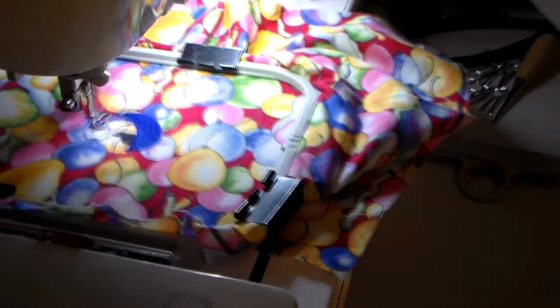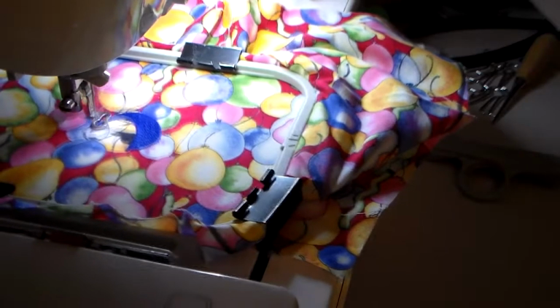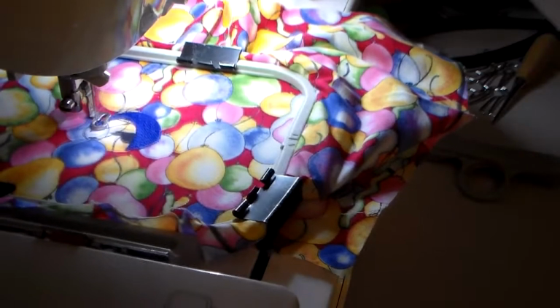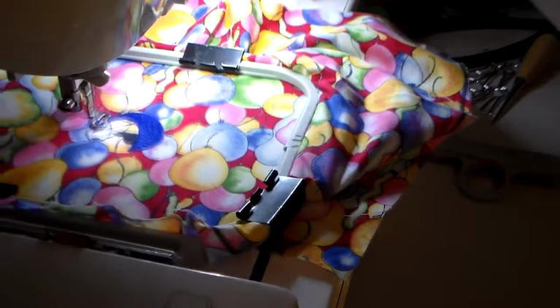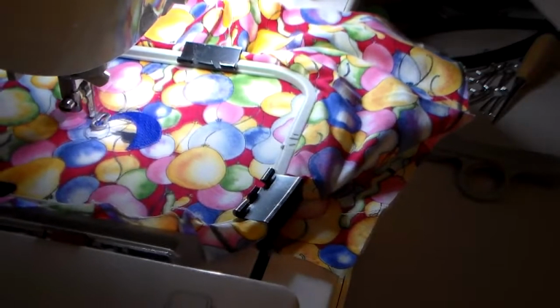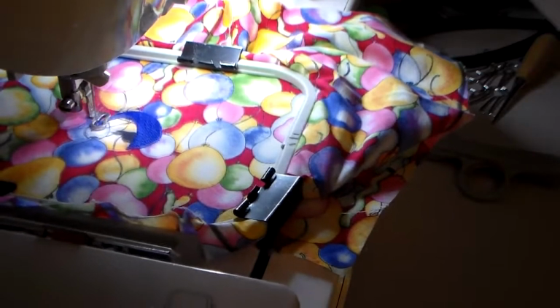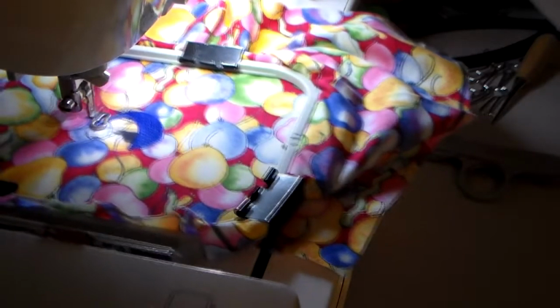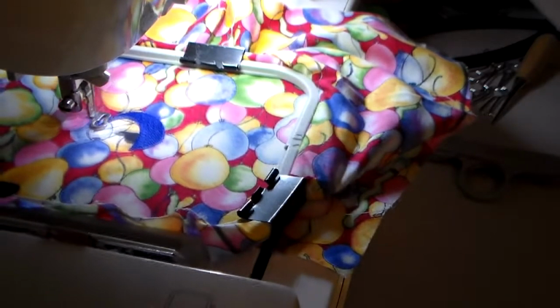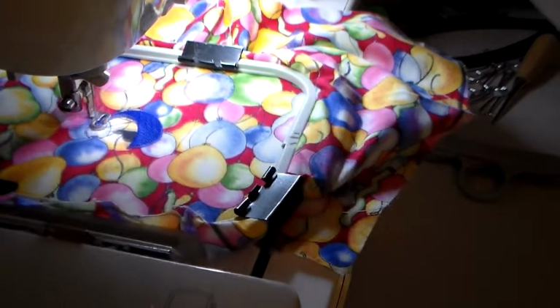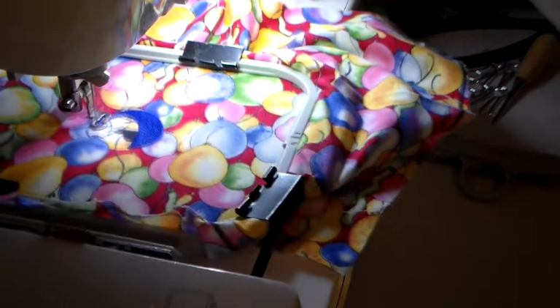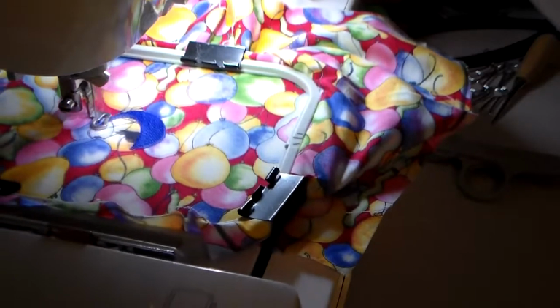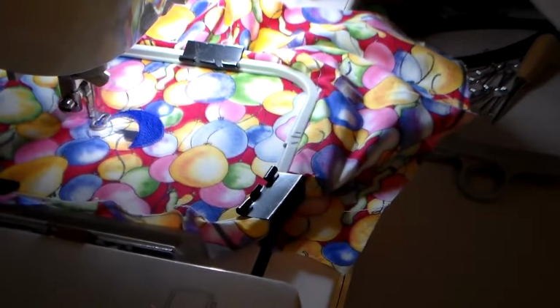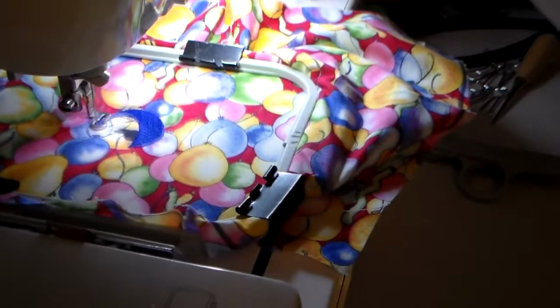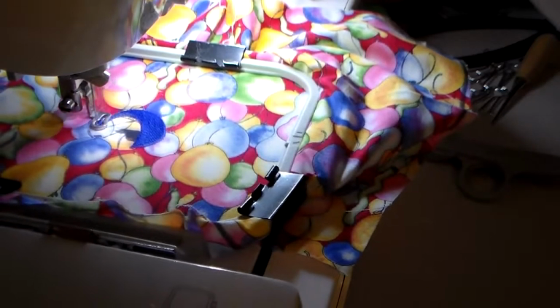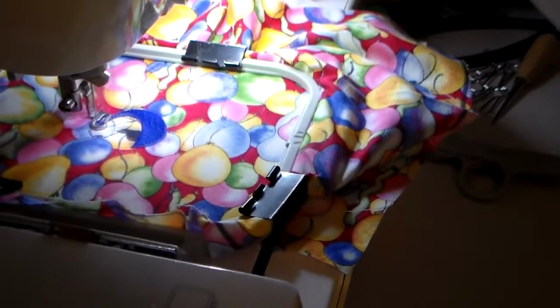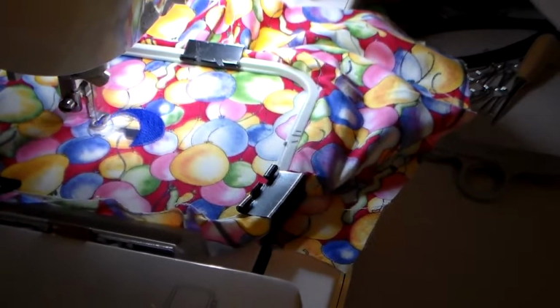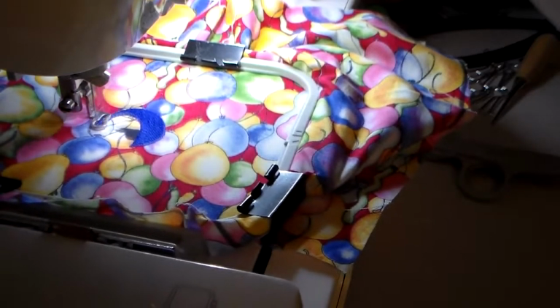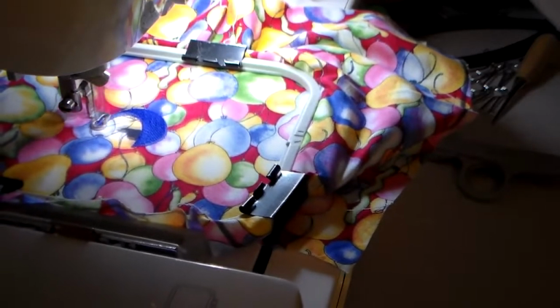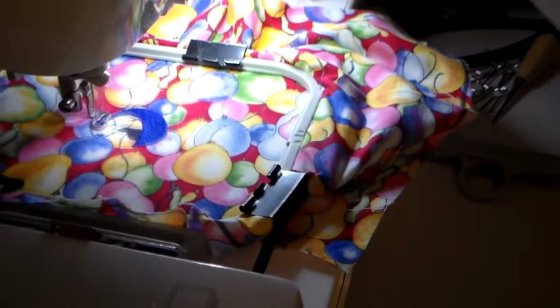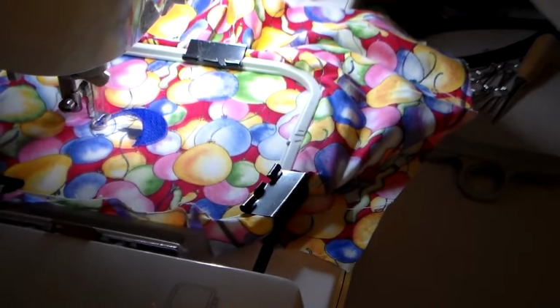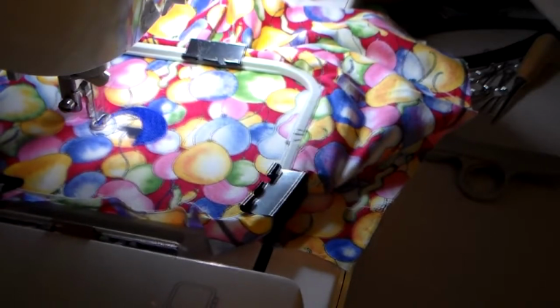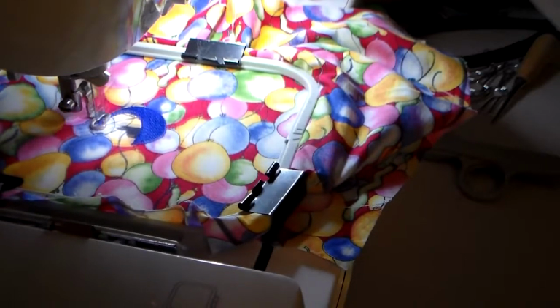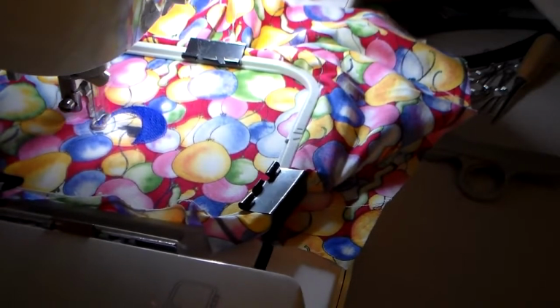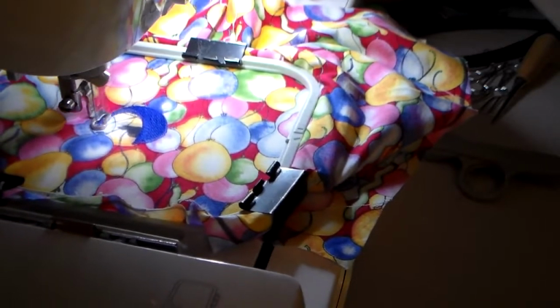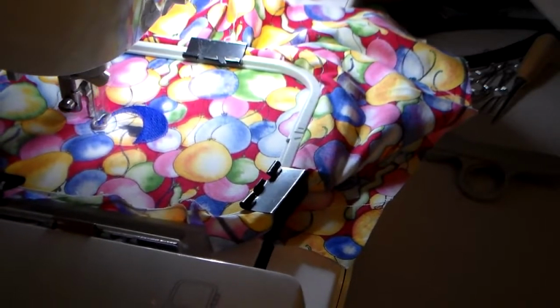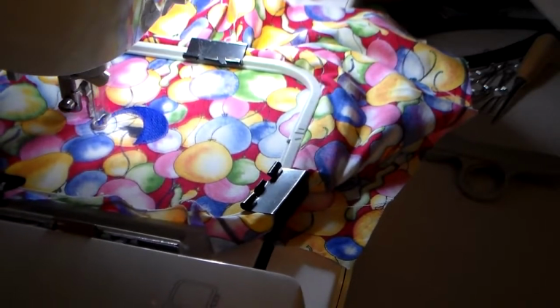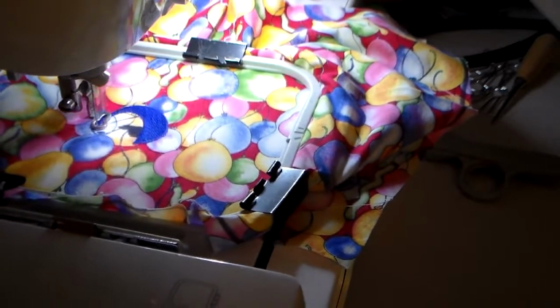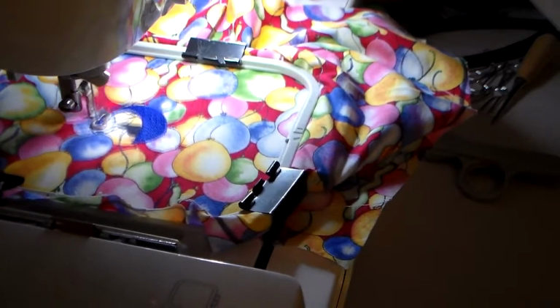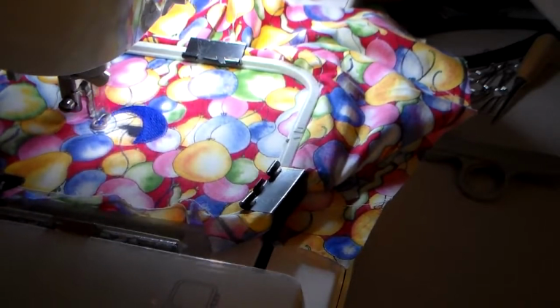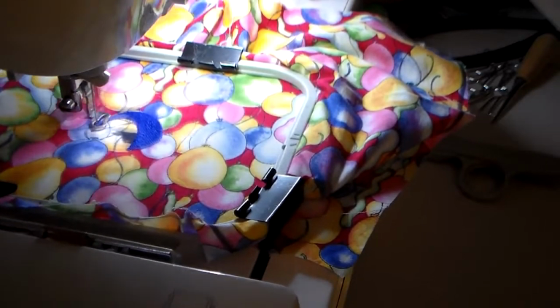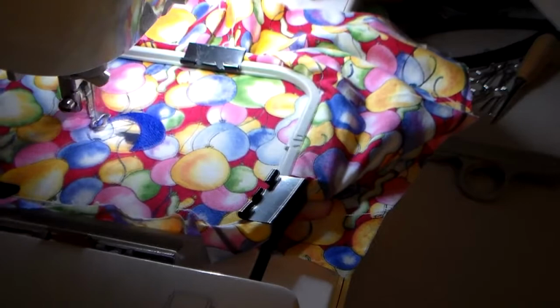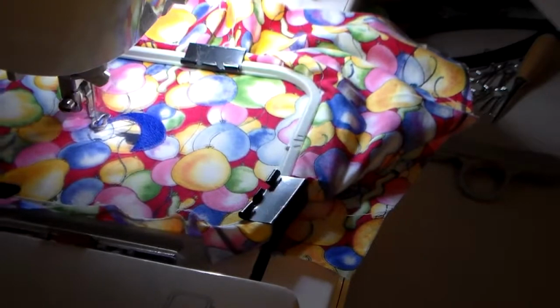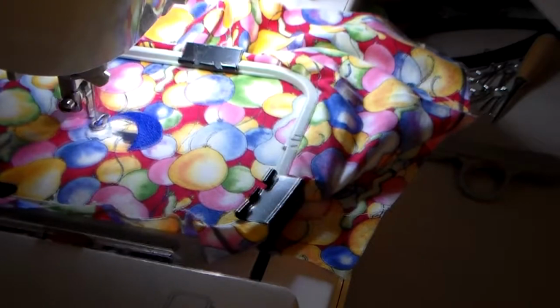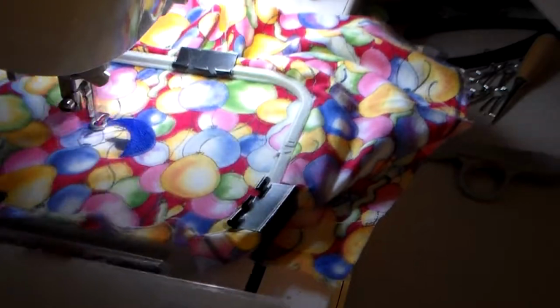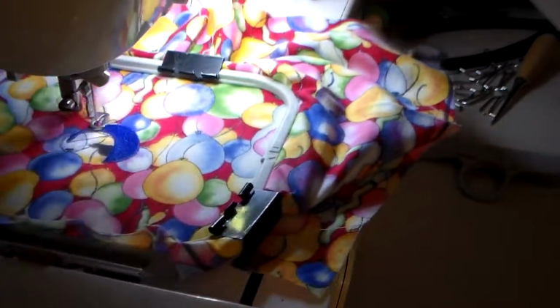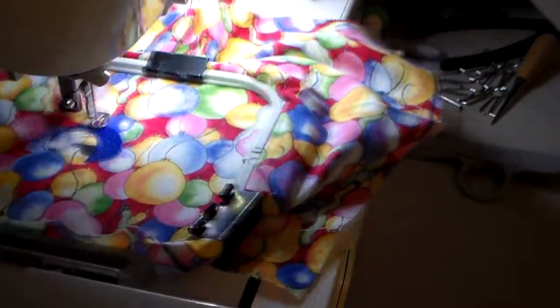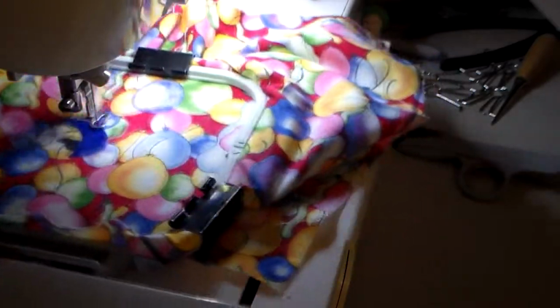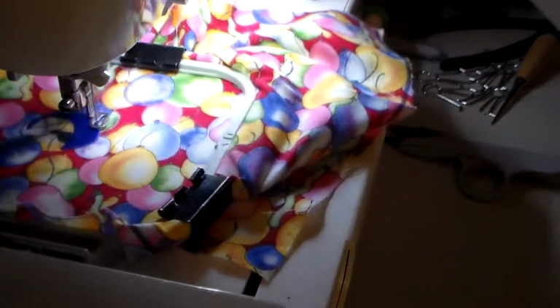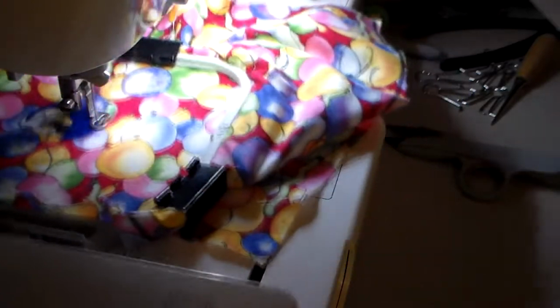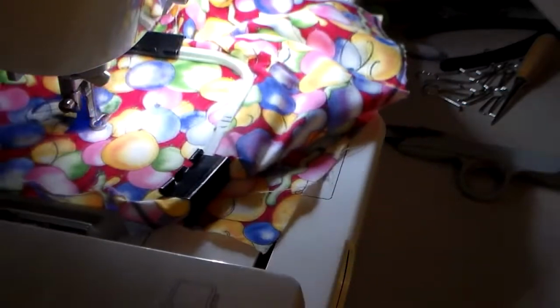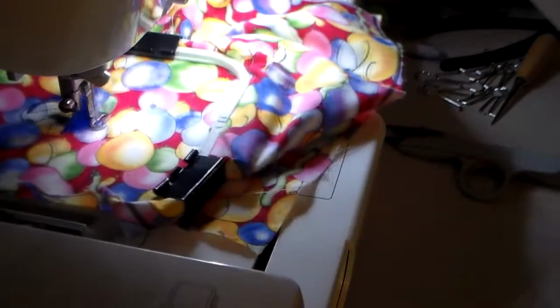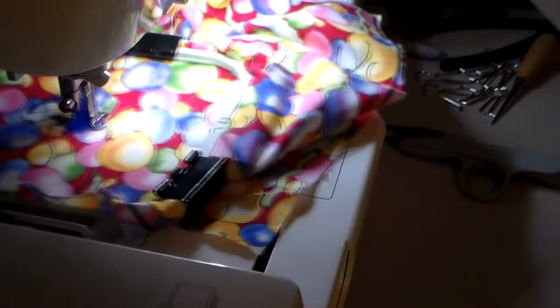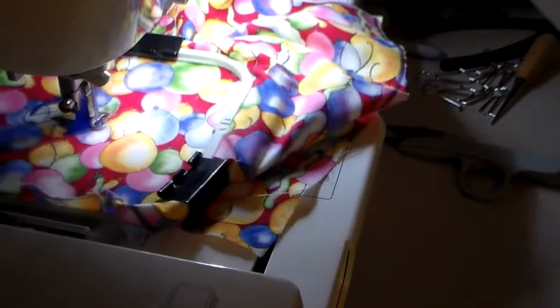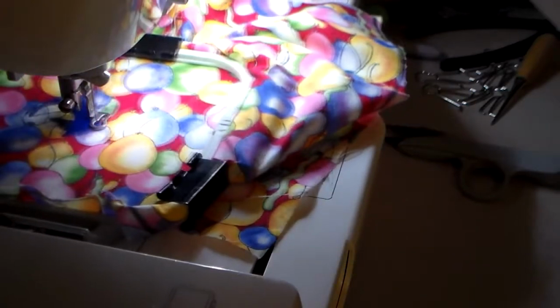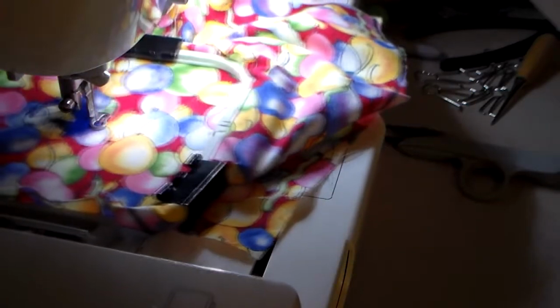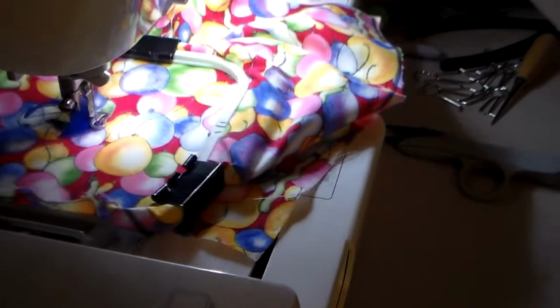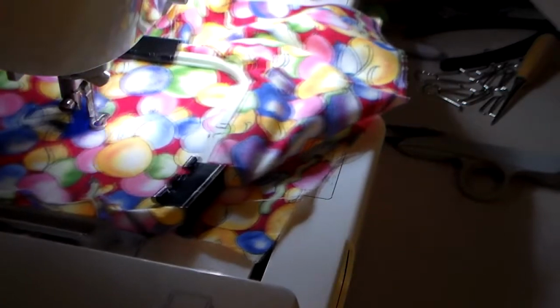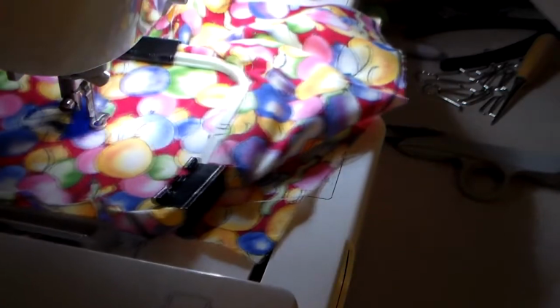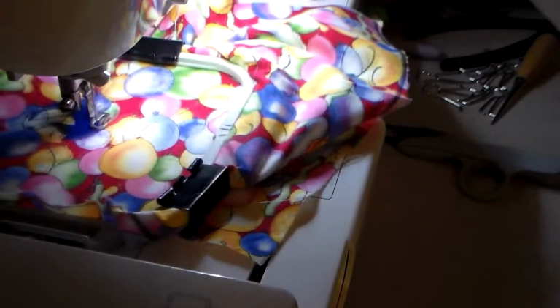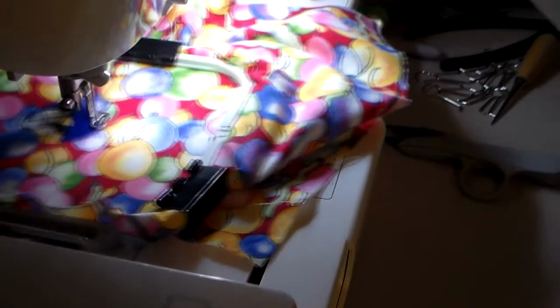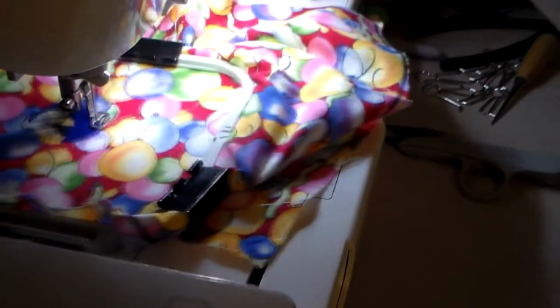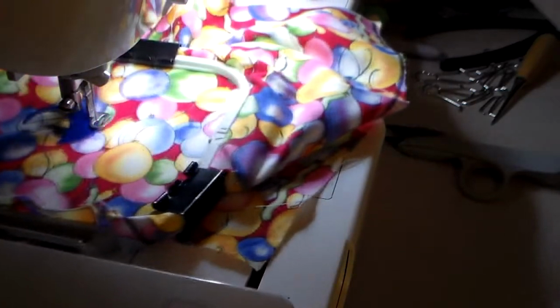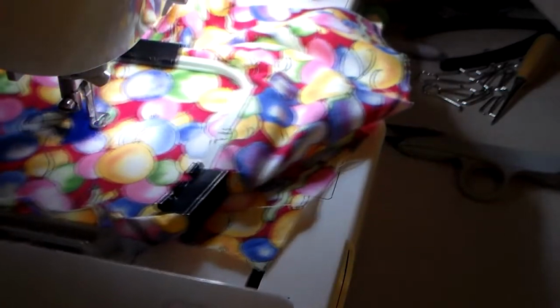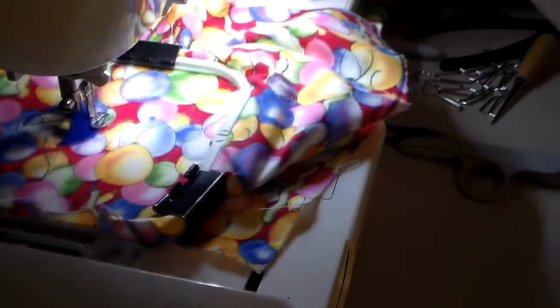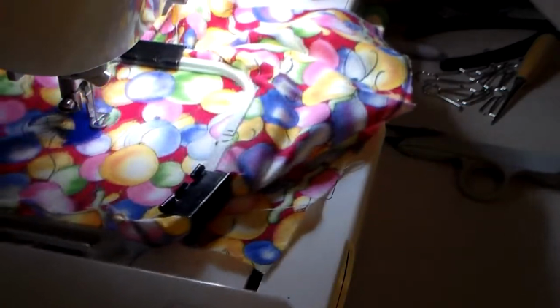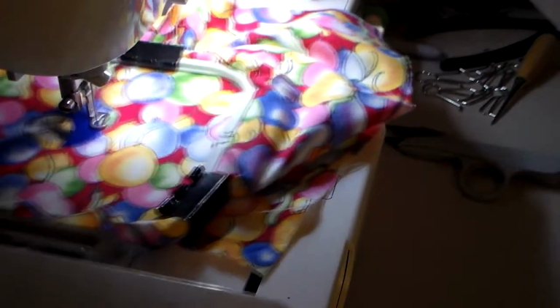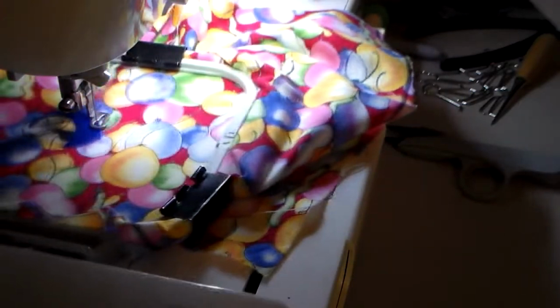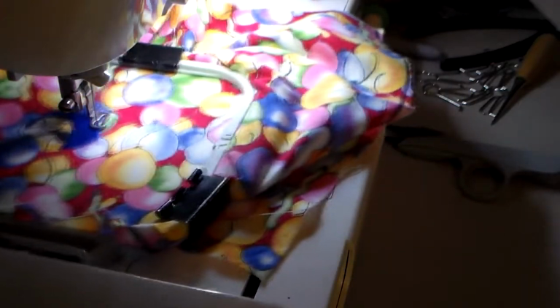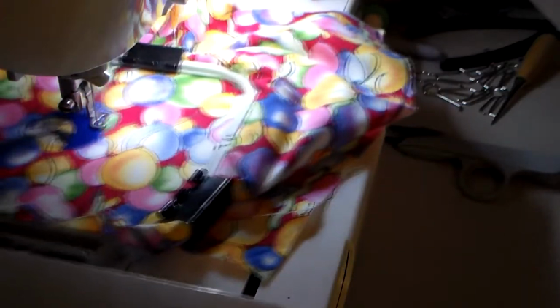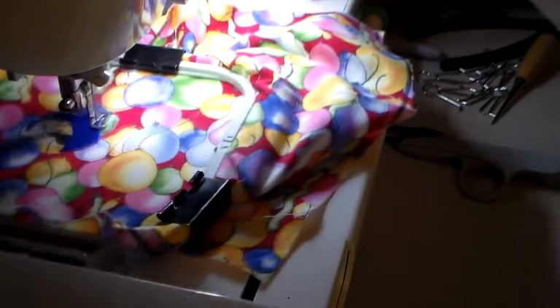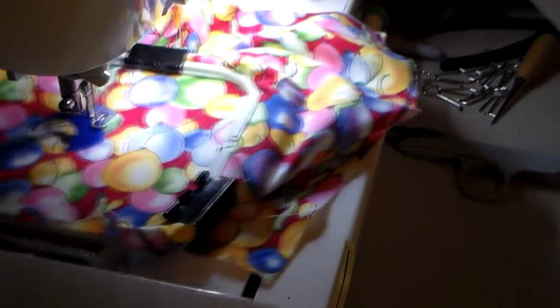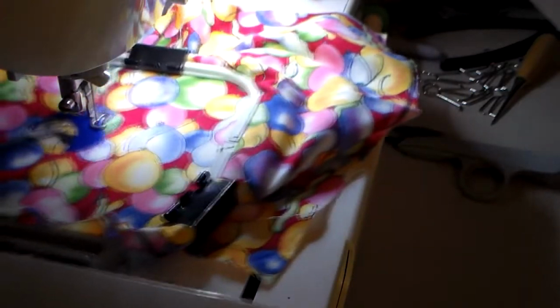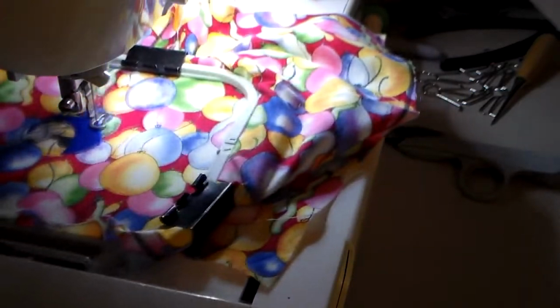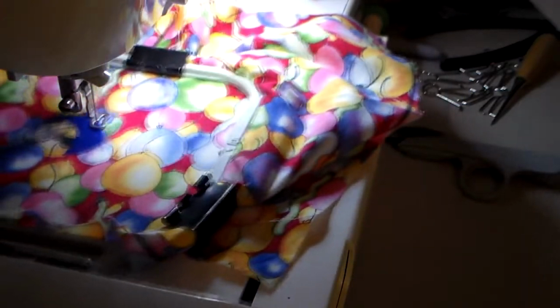I like the new pattern. It's quicker and easier — quicker mainly. It's cute.